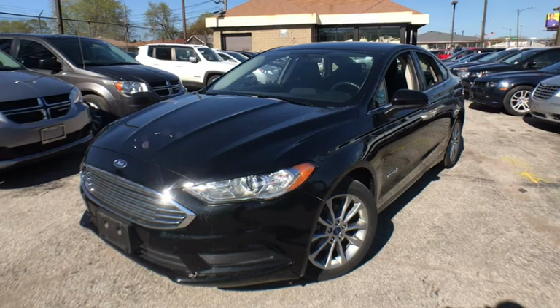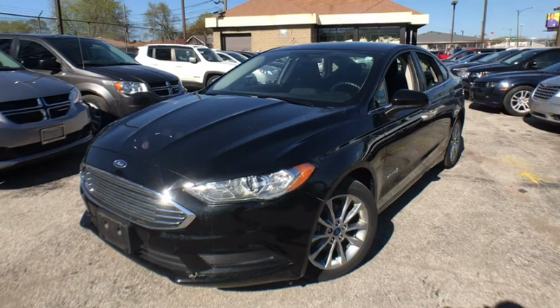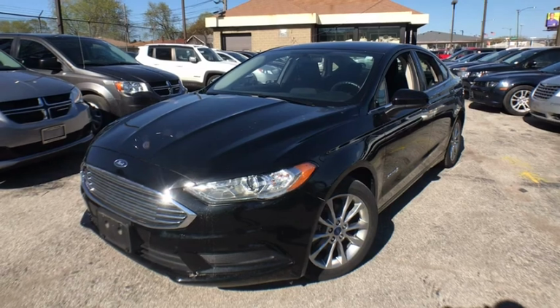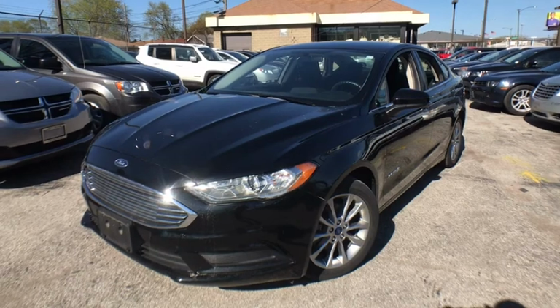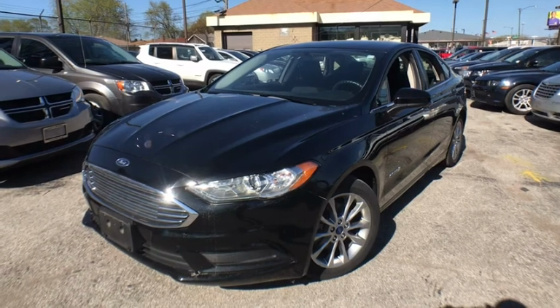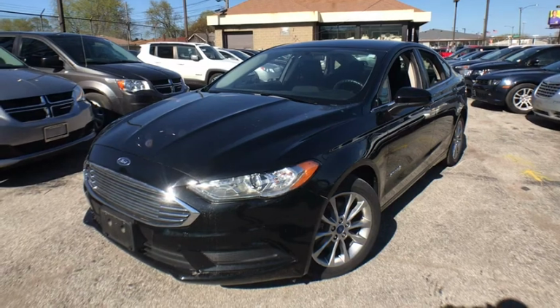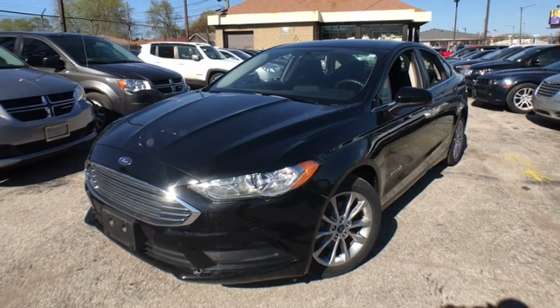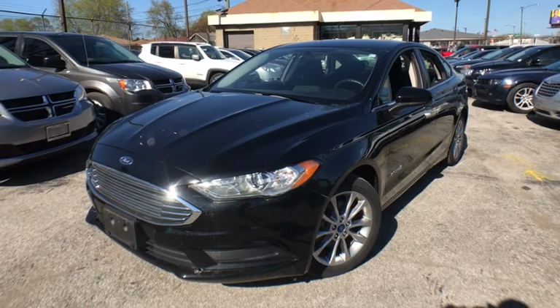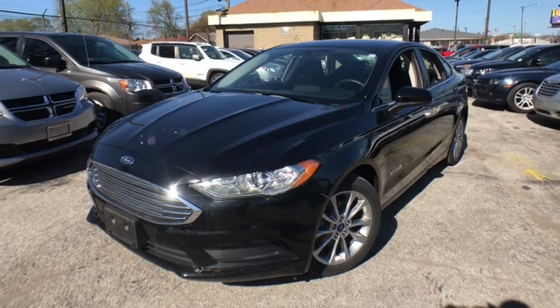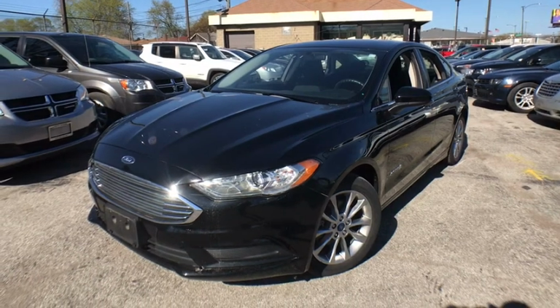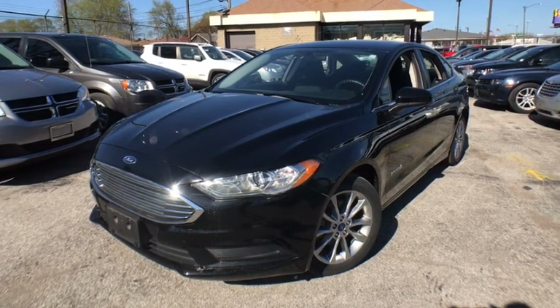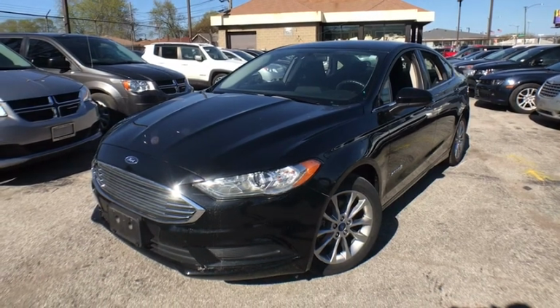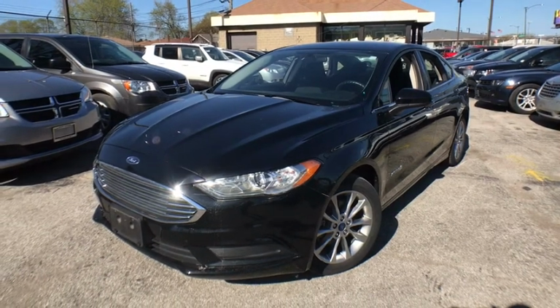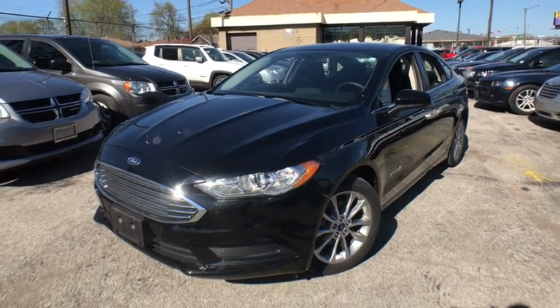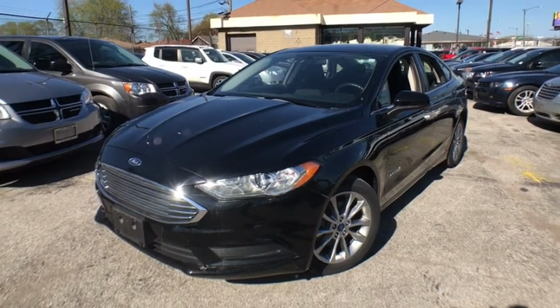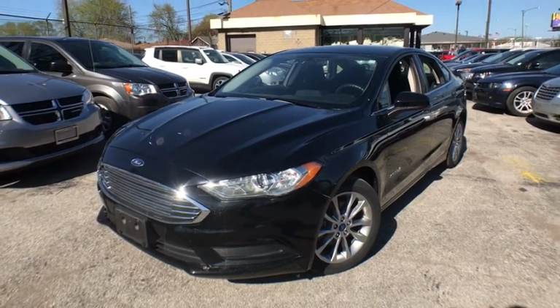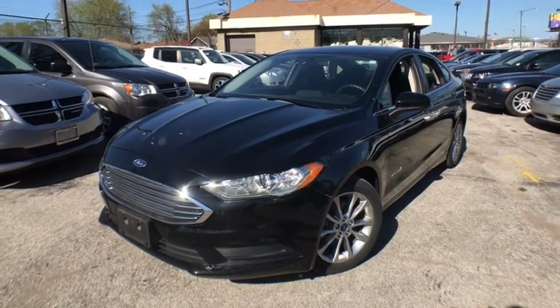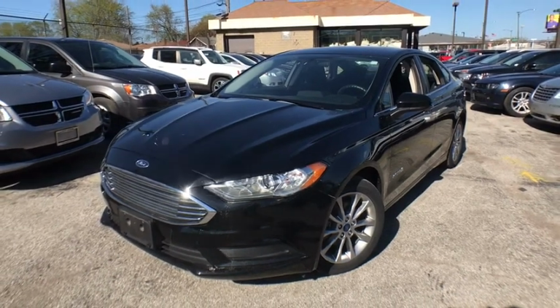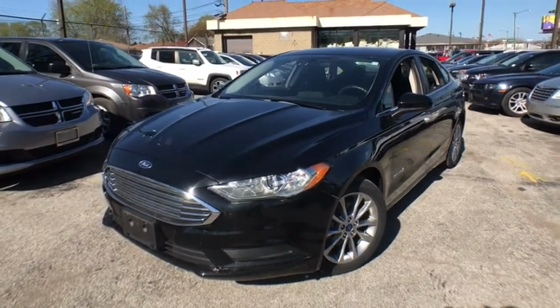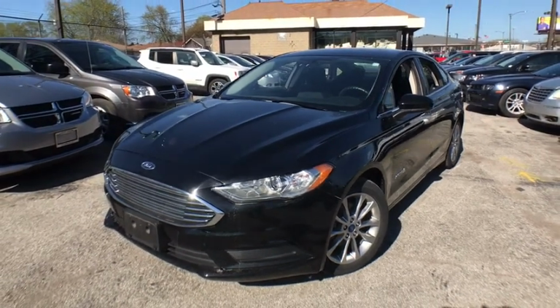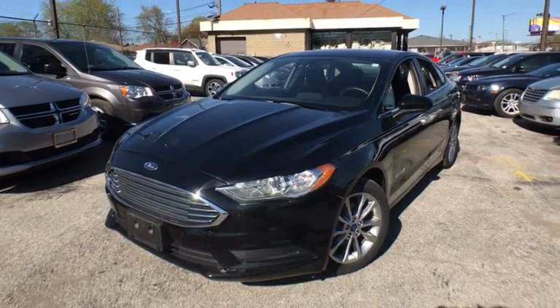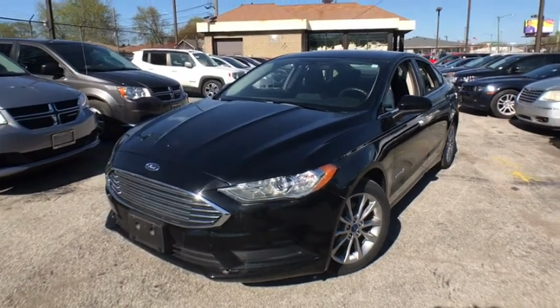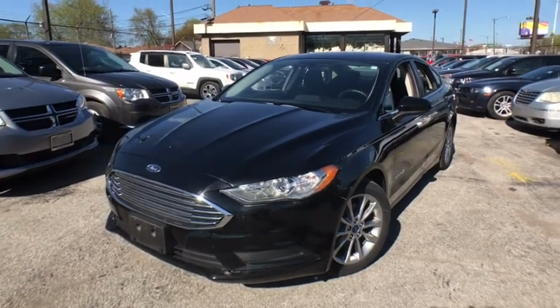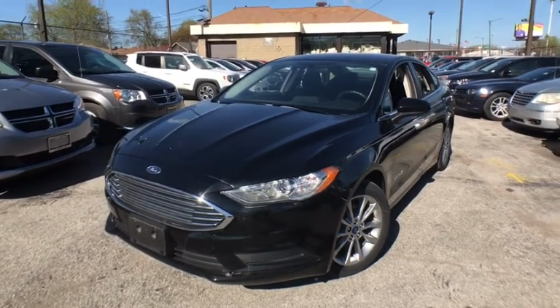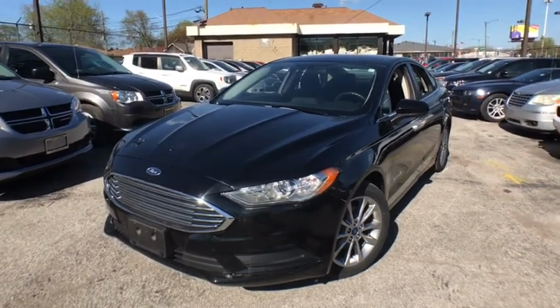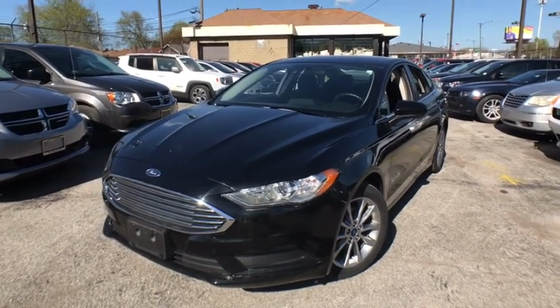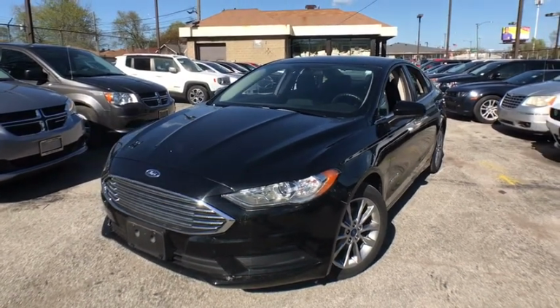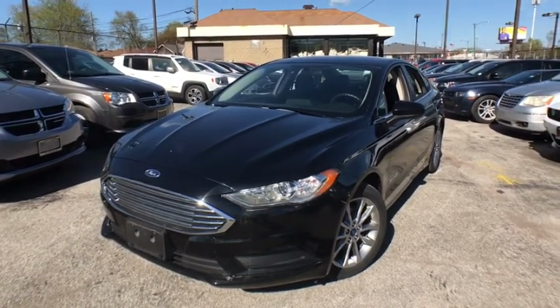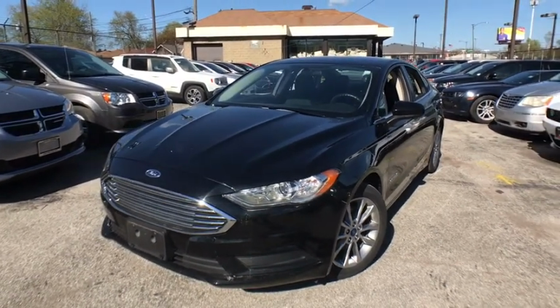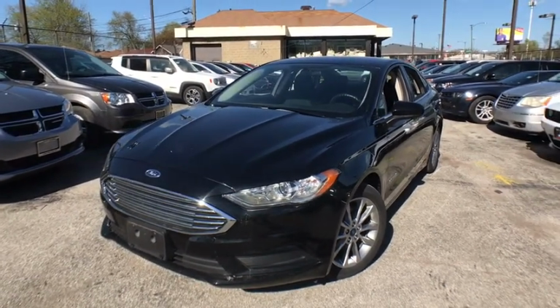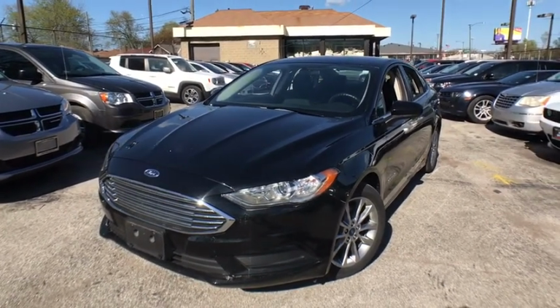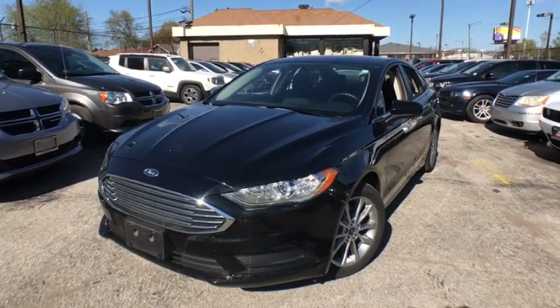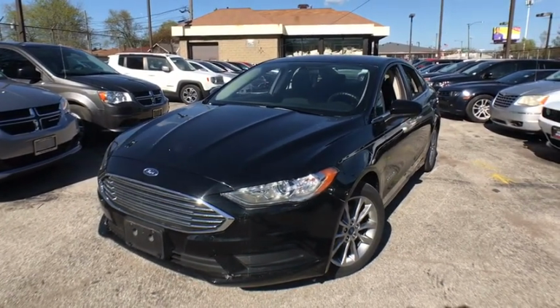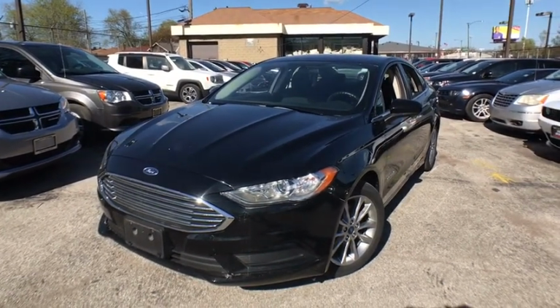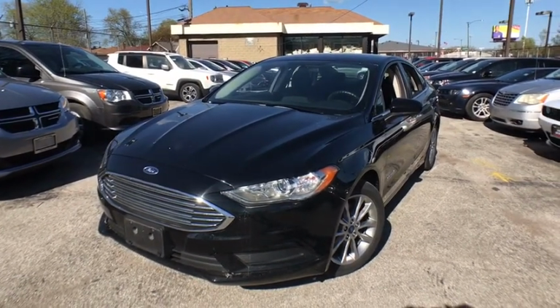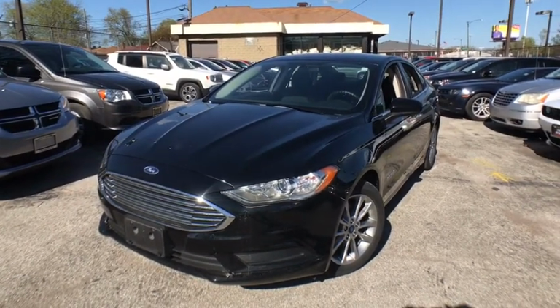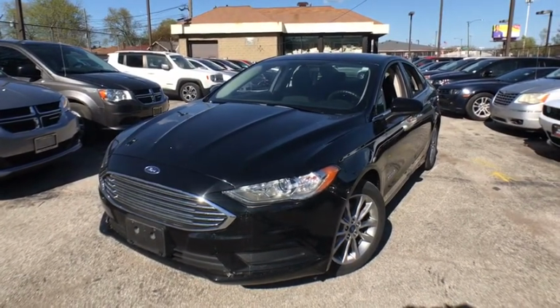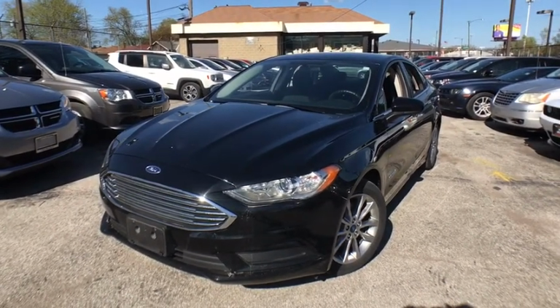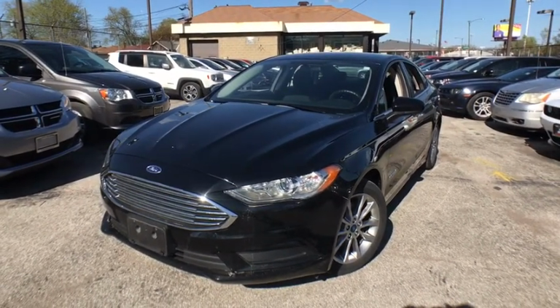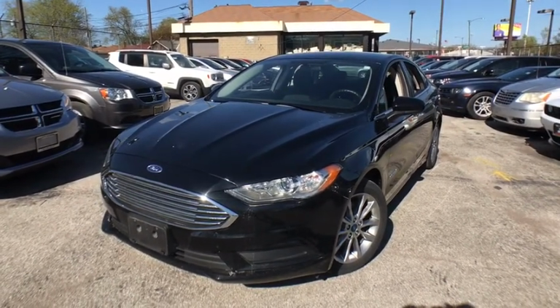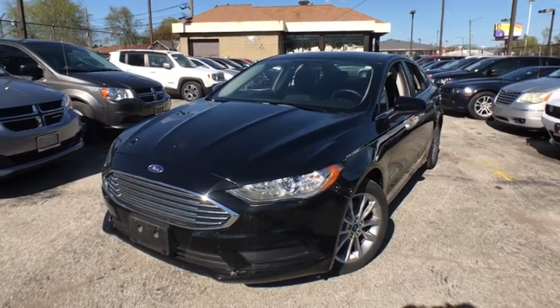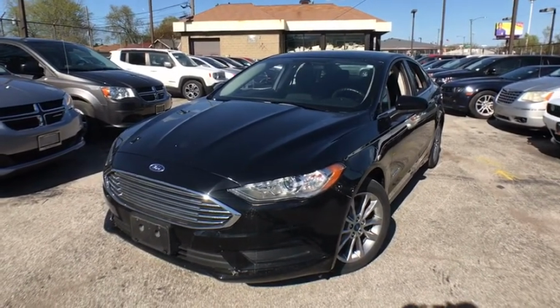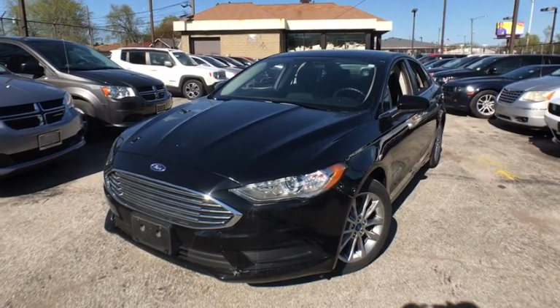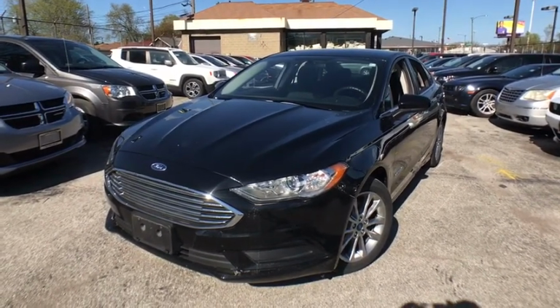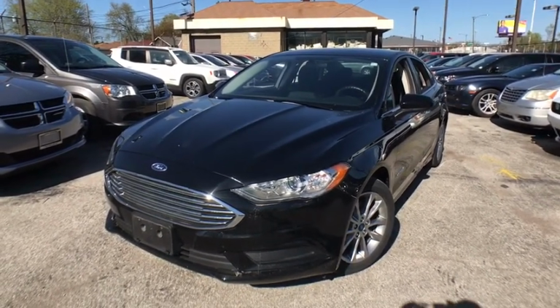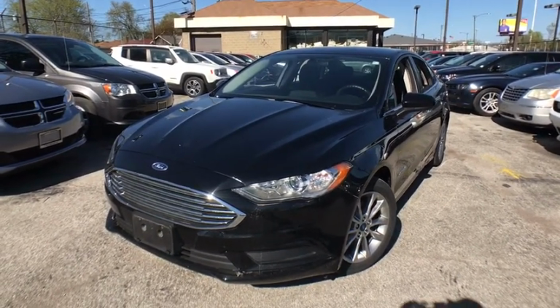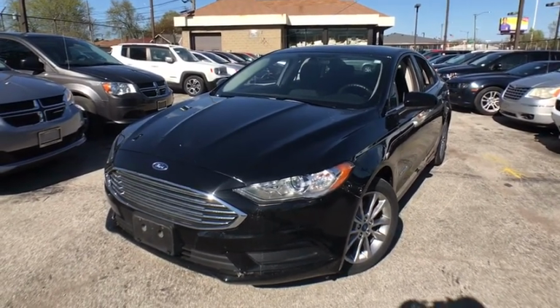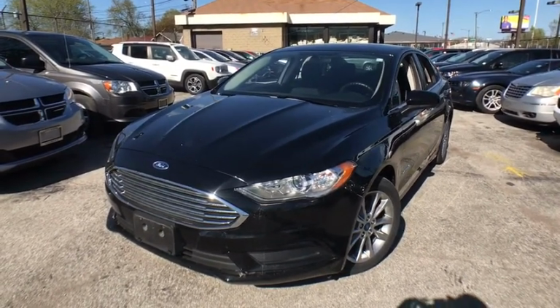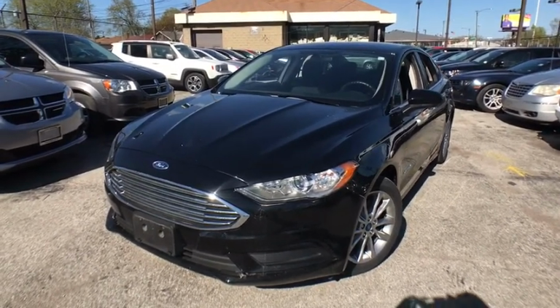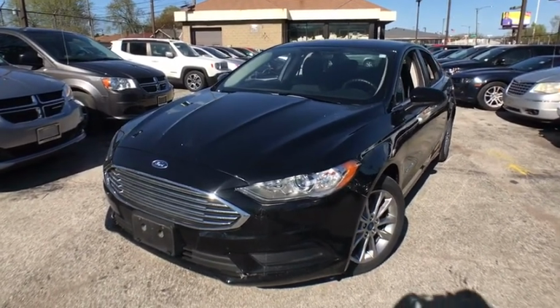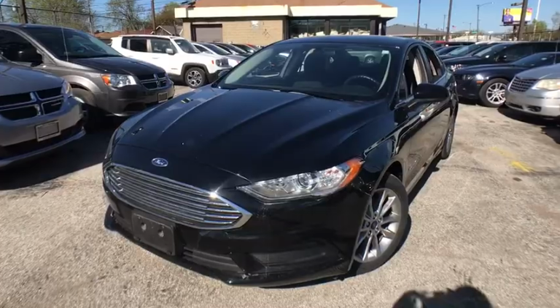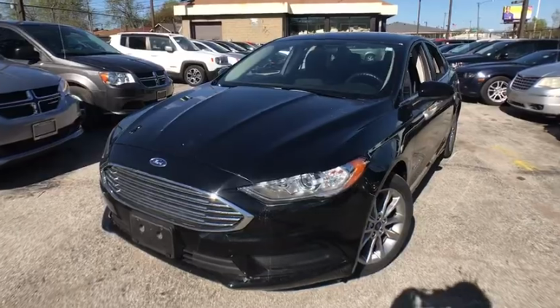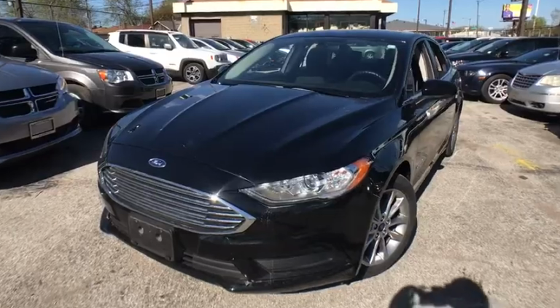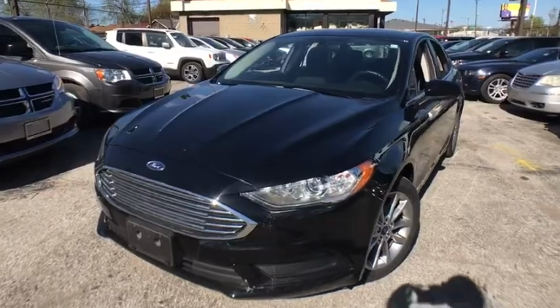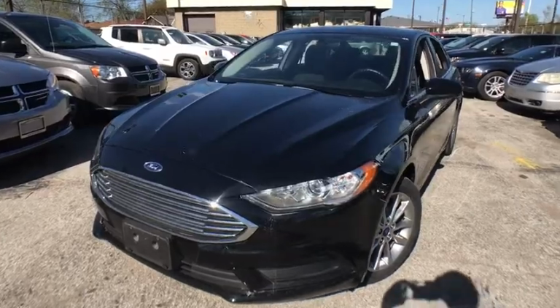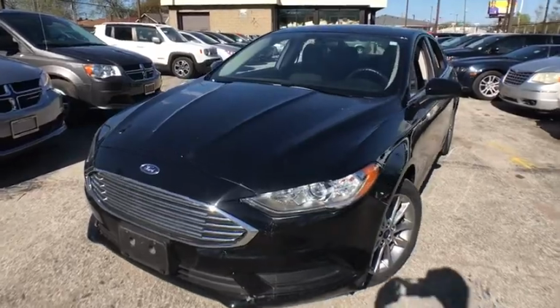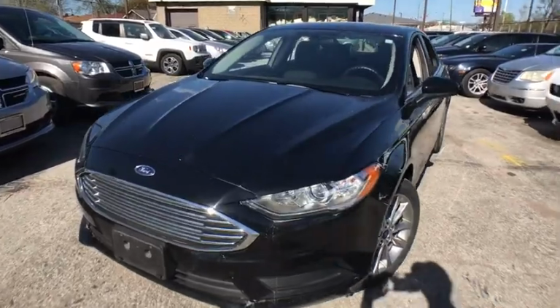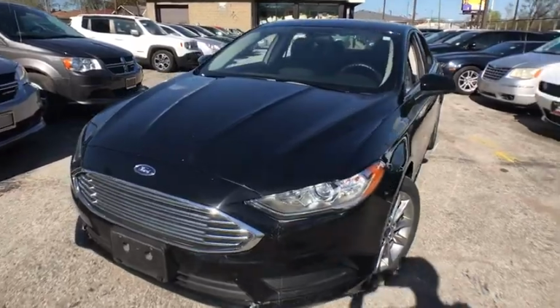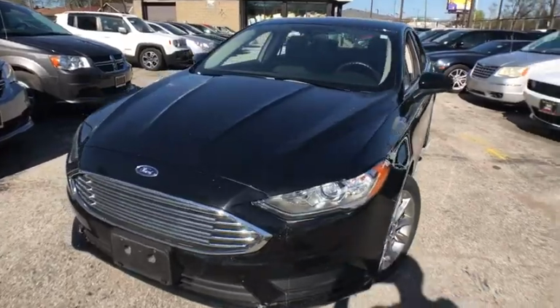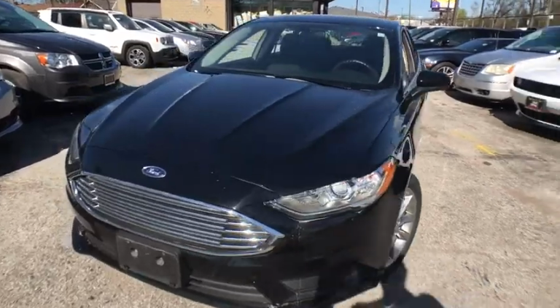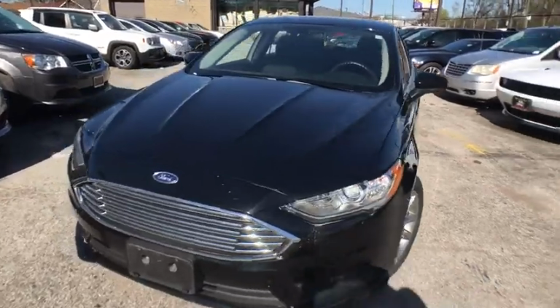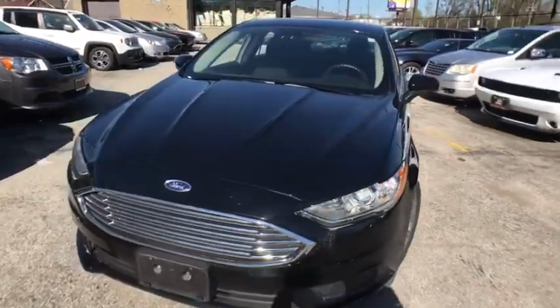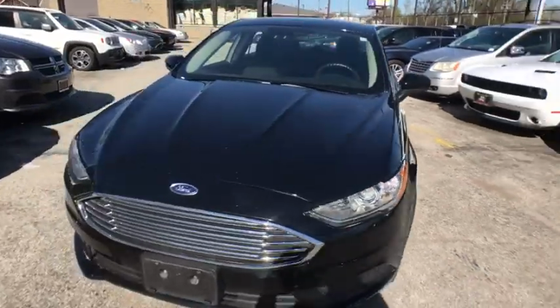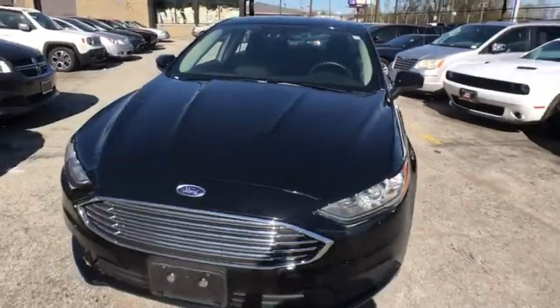The 2017 Ford Fusion. You can have both impressive power and great economy in a Fusion.